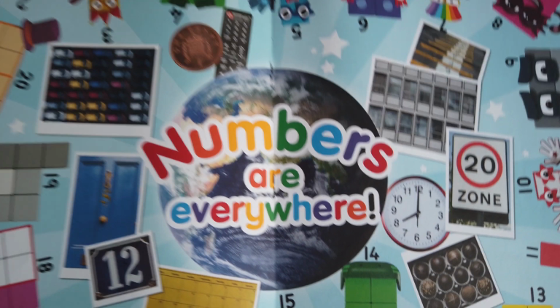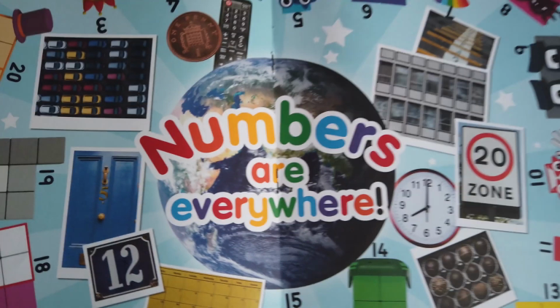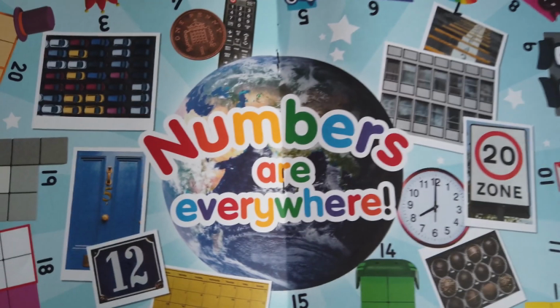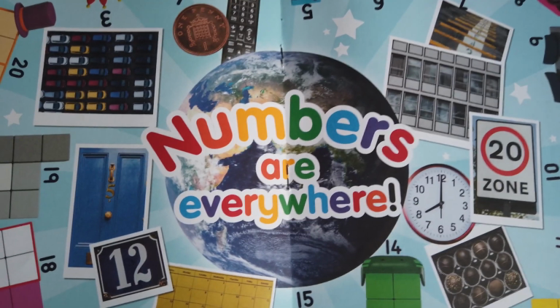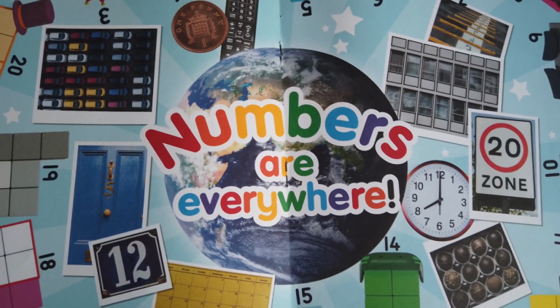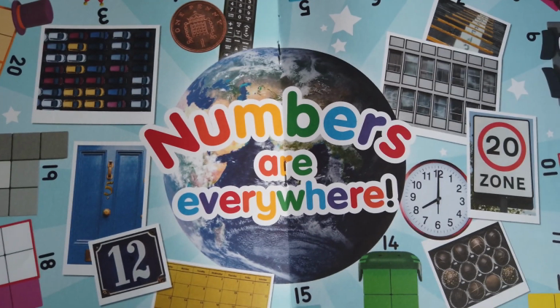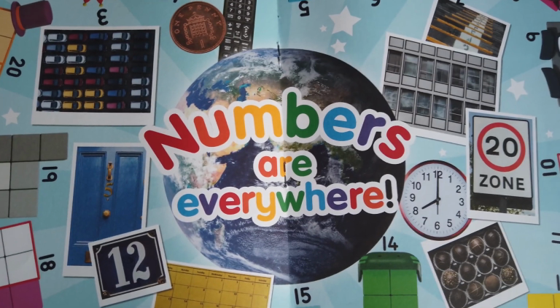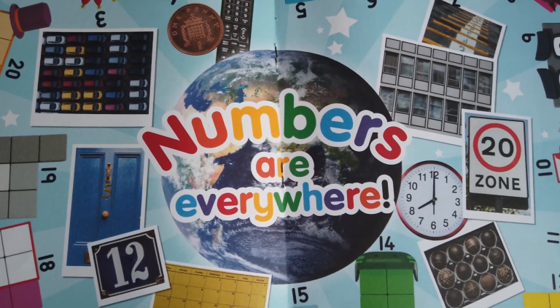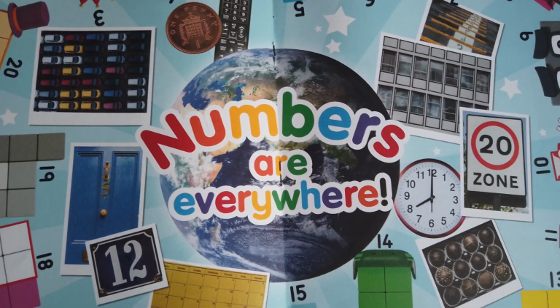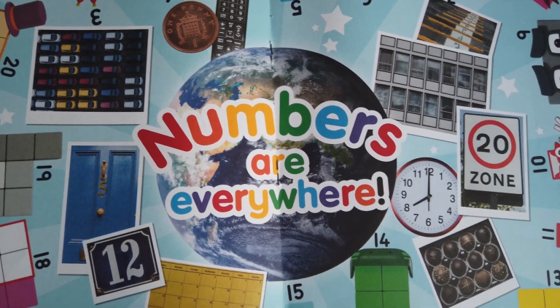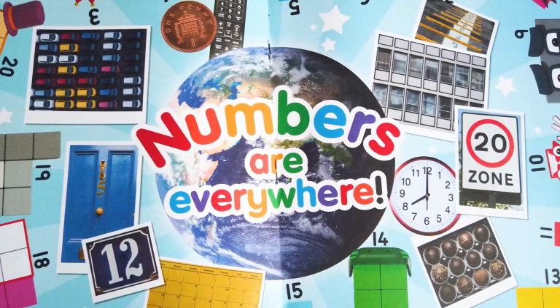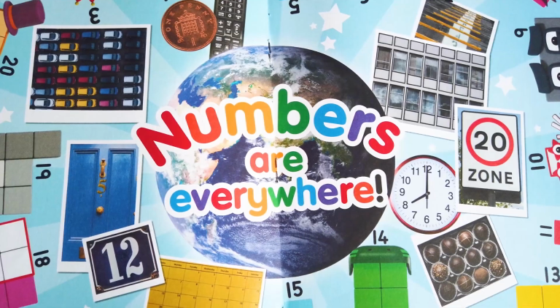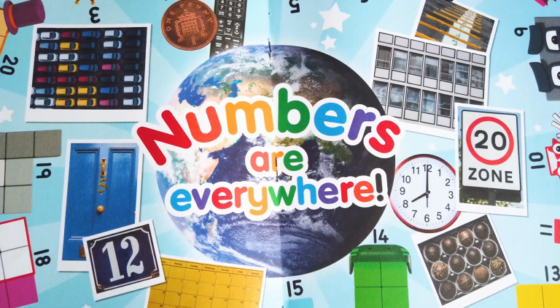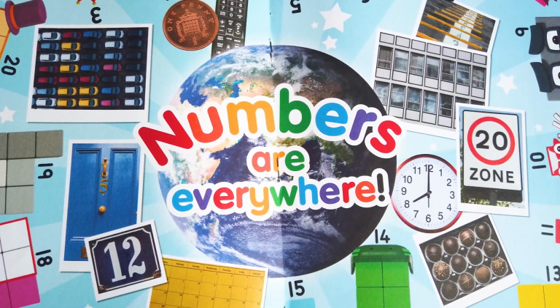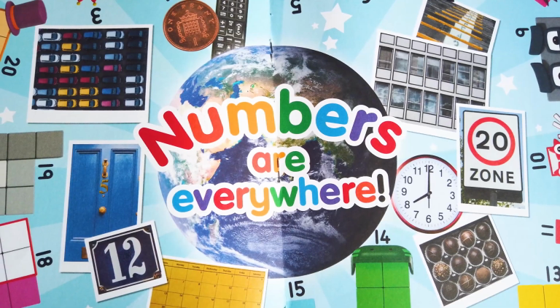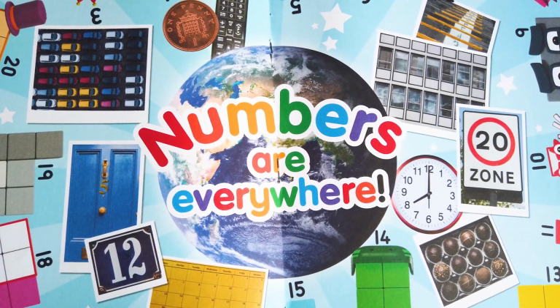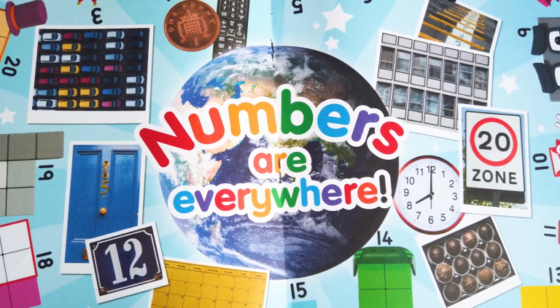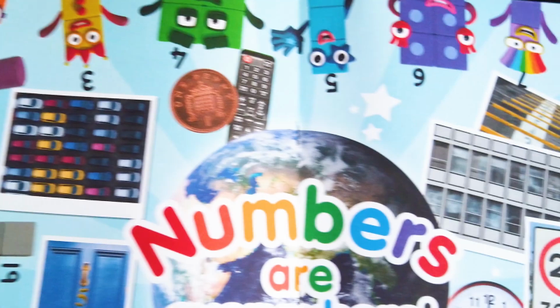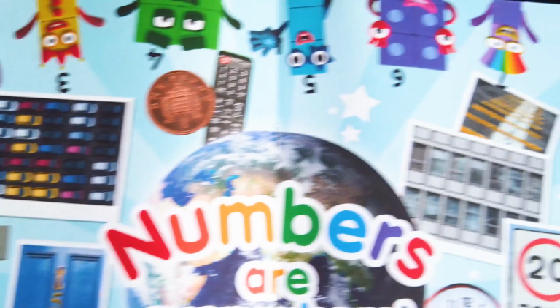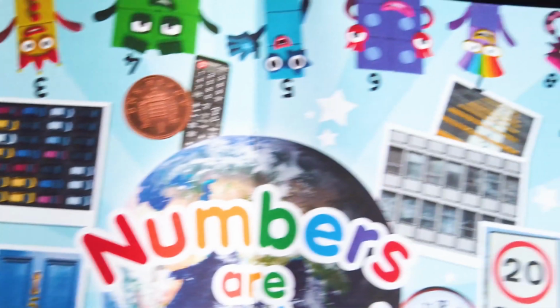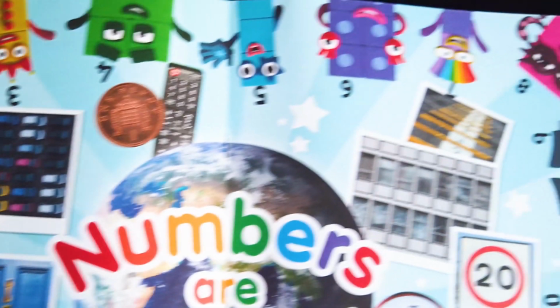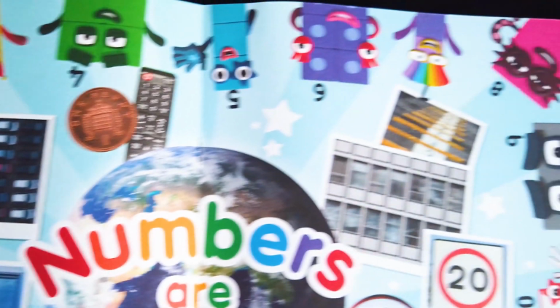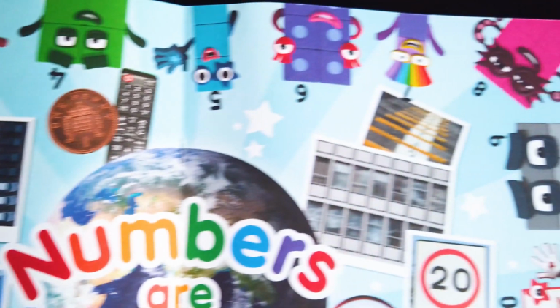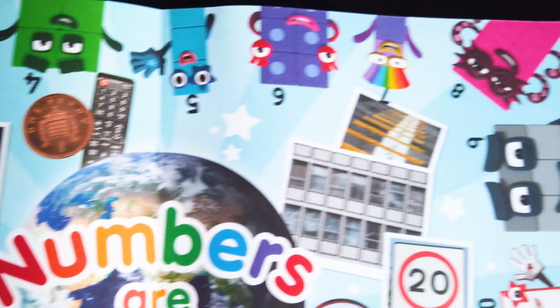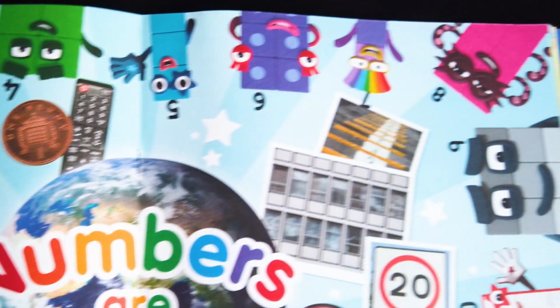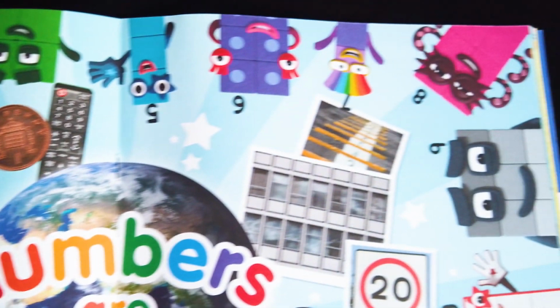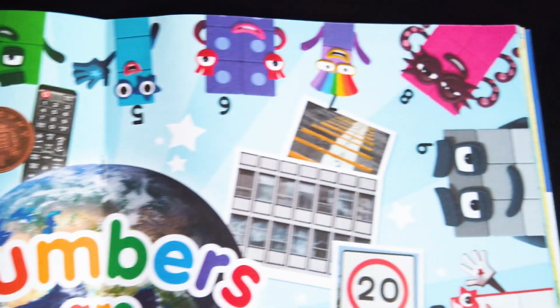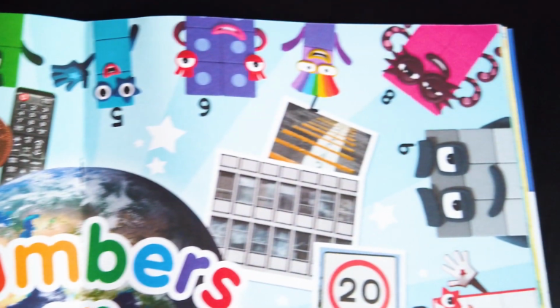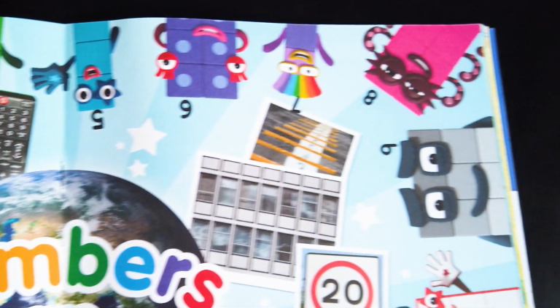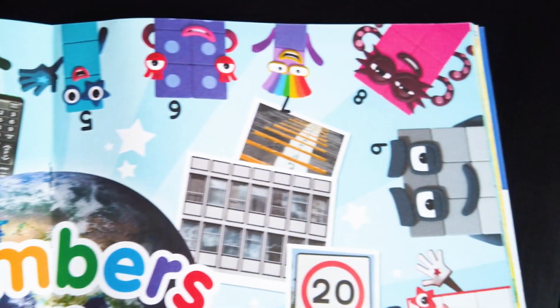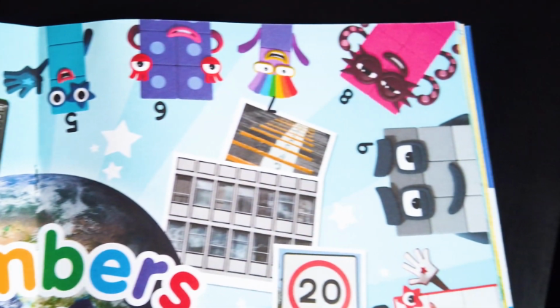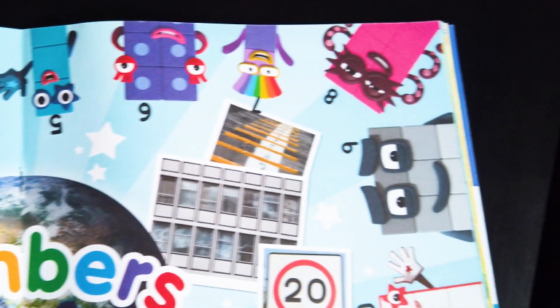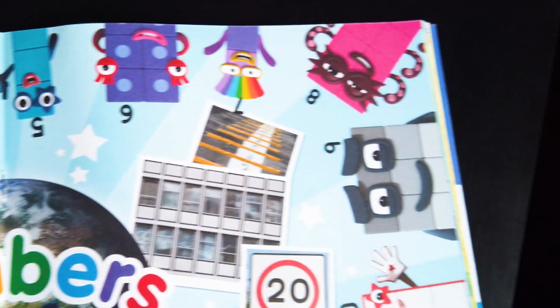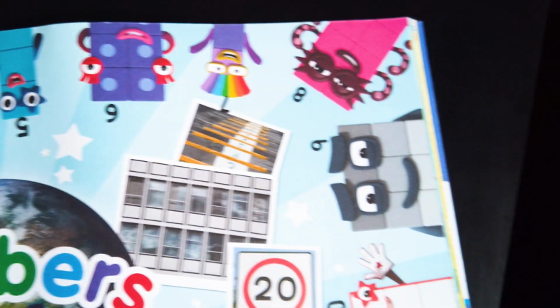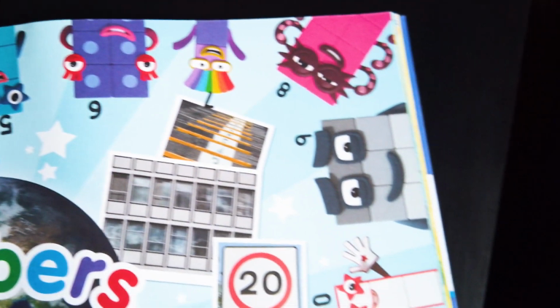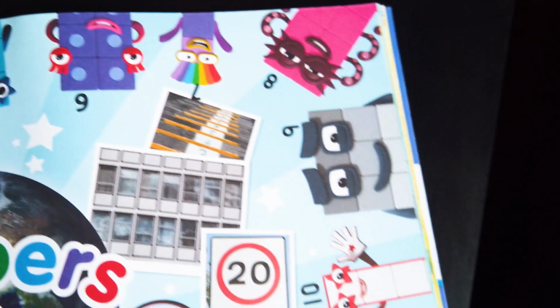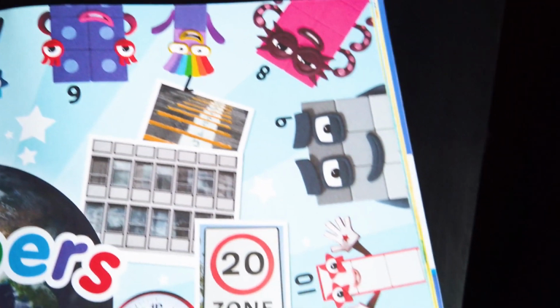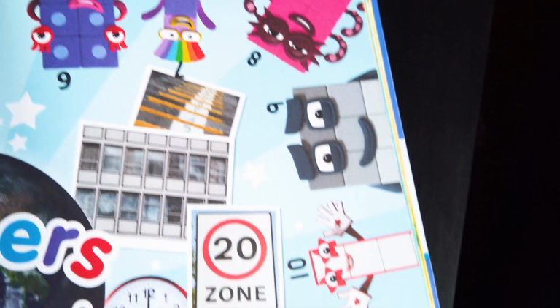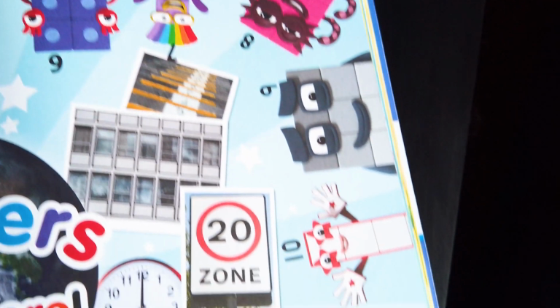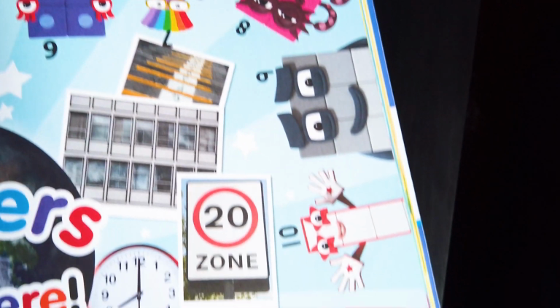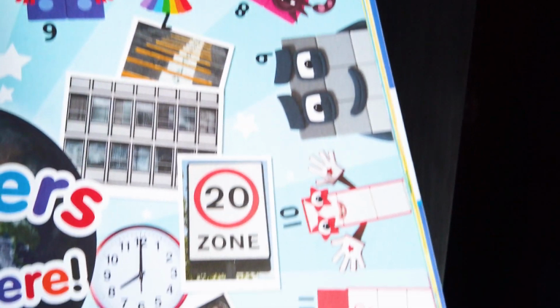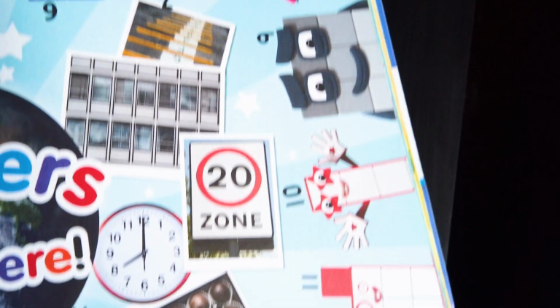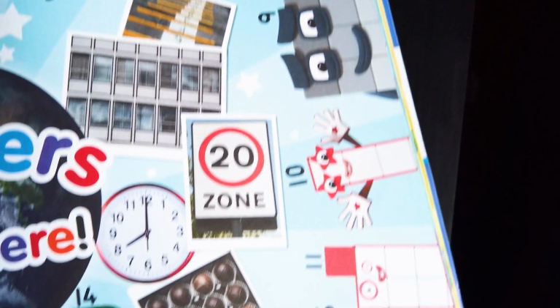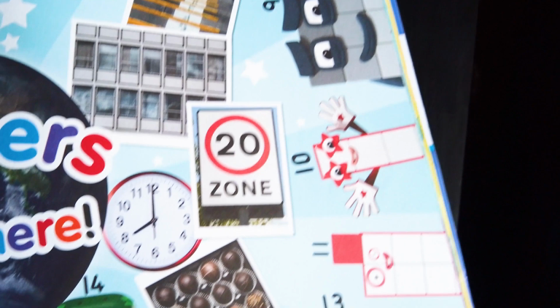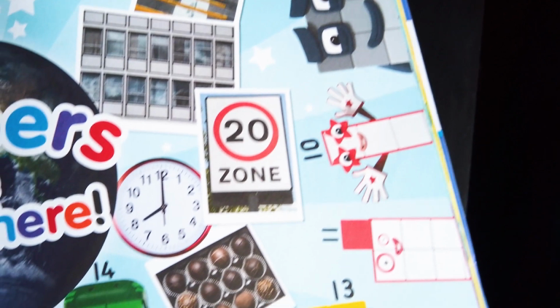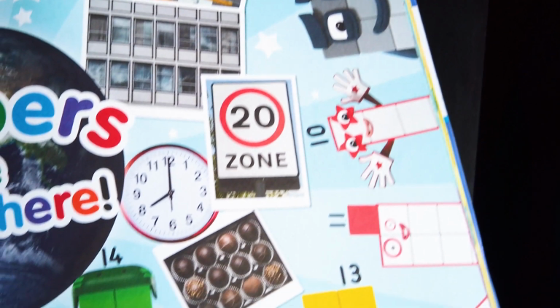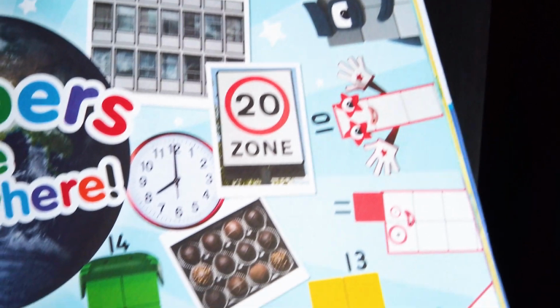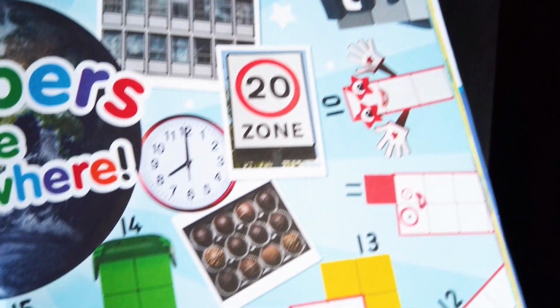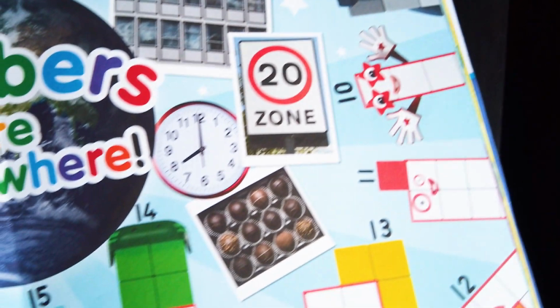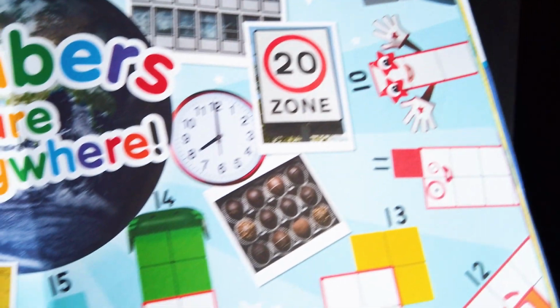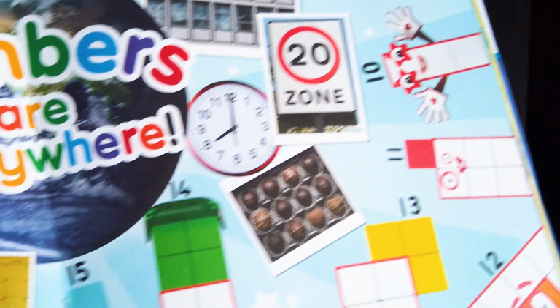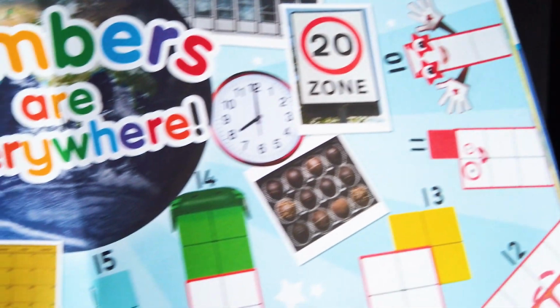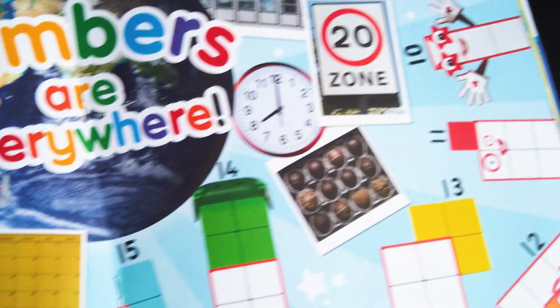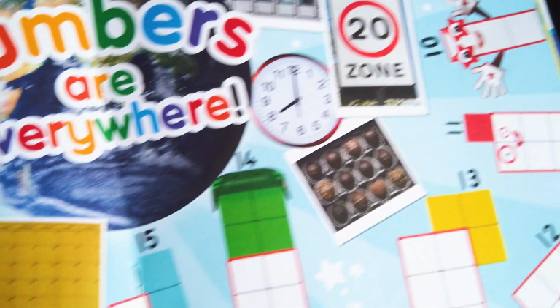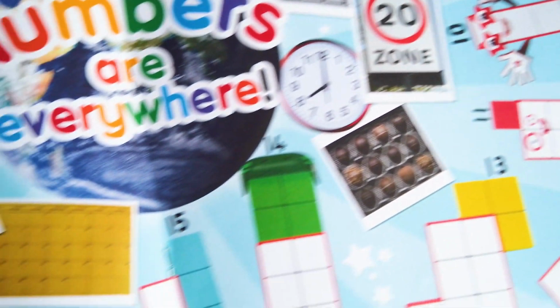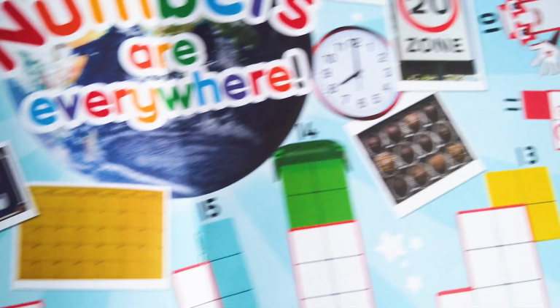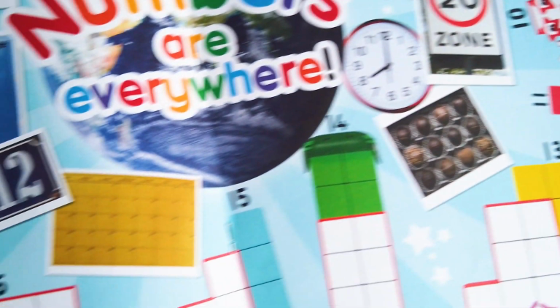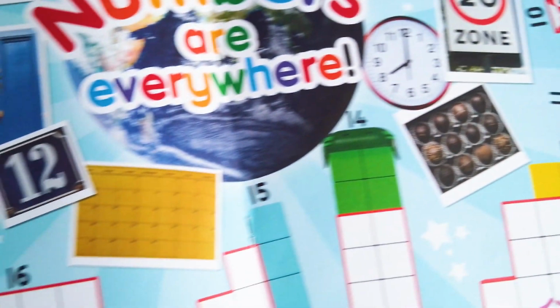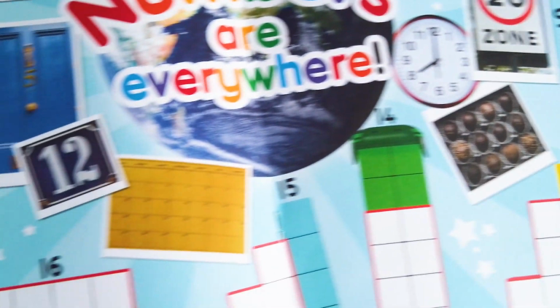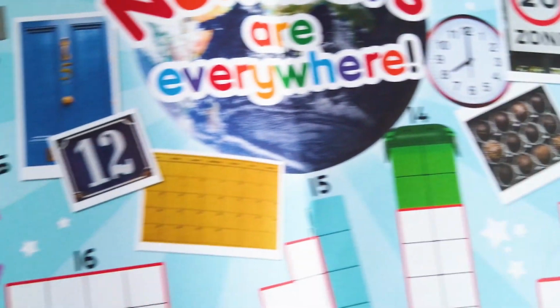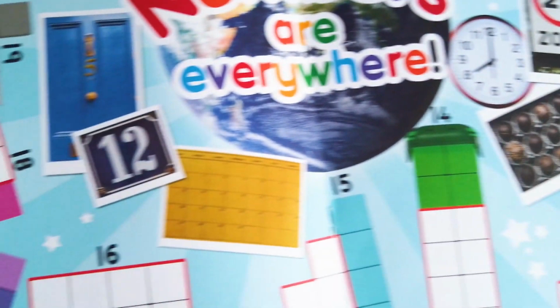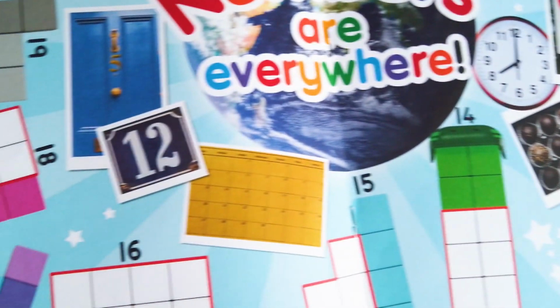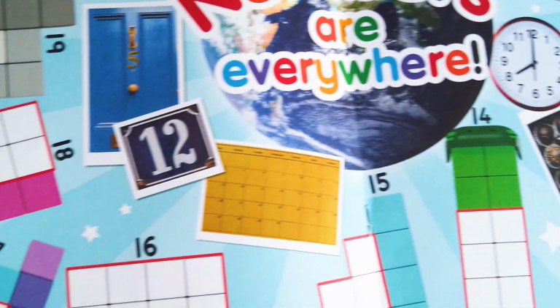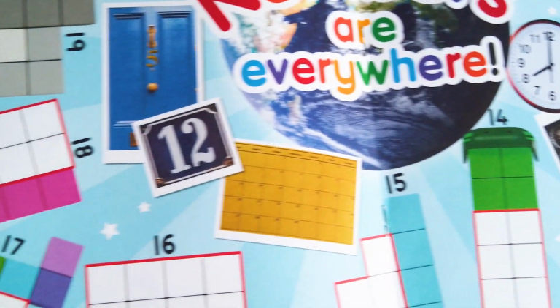Numbers are everywhere! In this video, we are going to do two activities! Get ready!